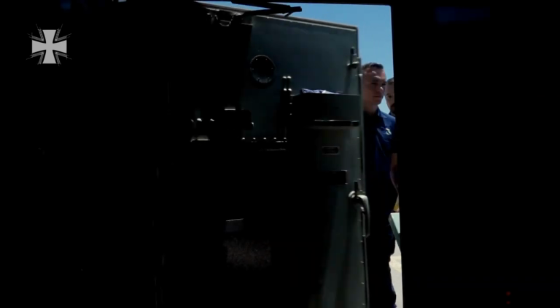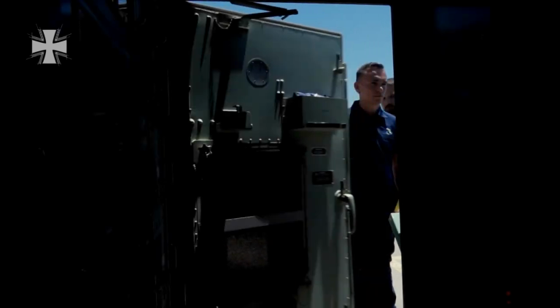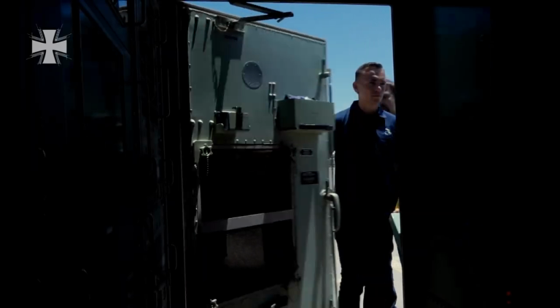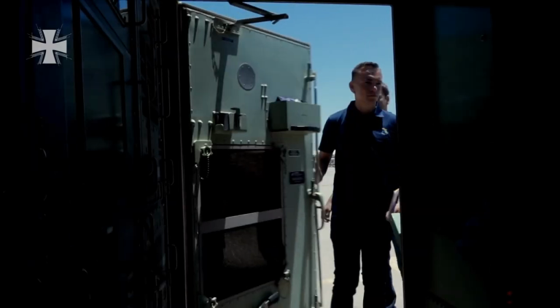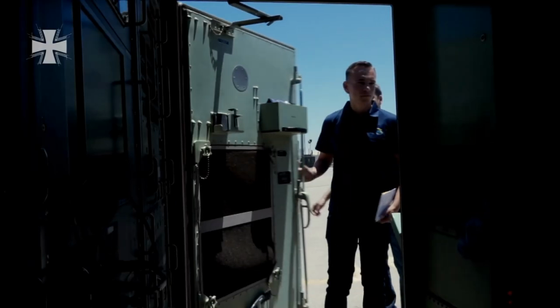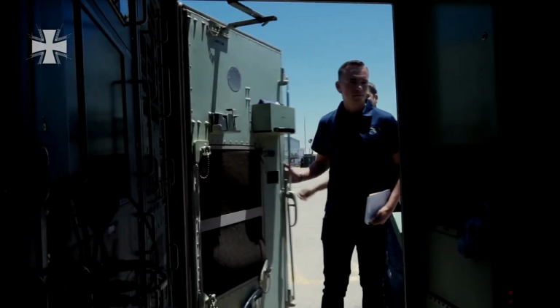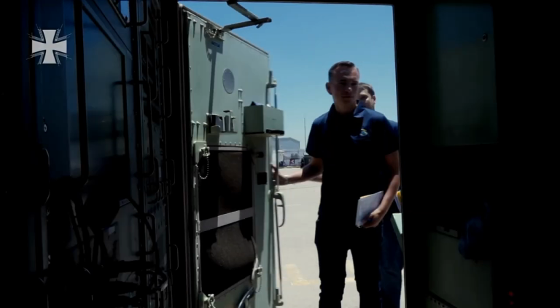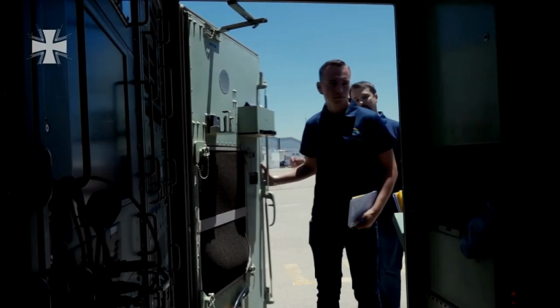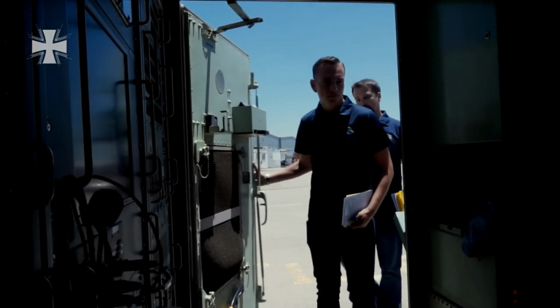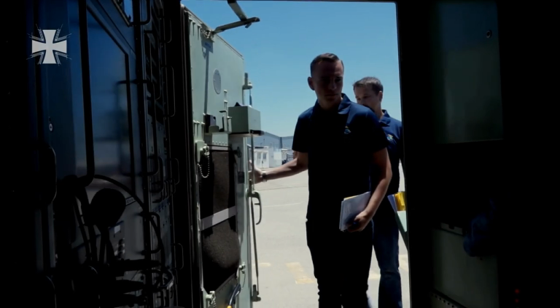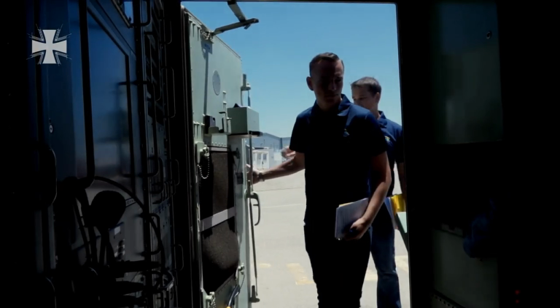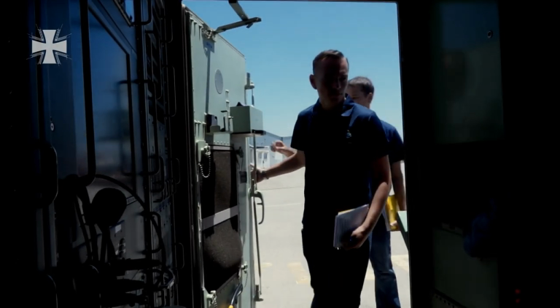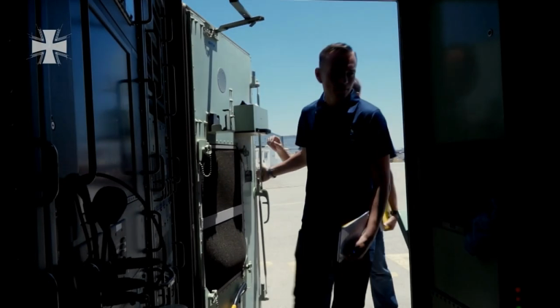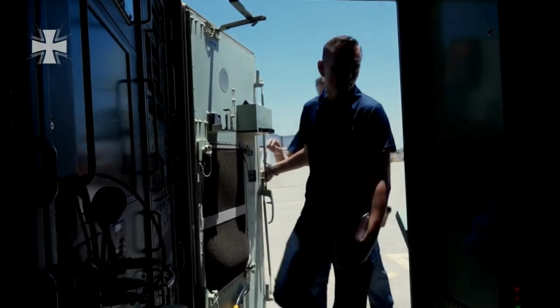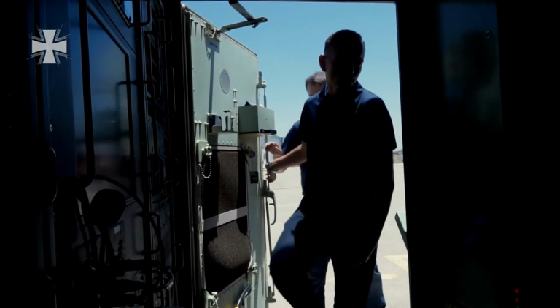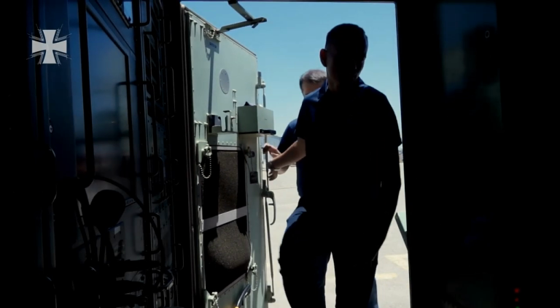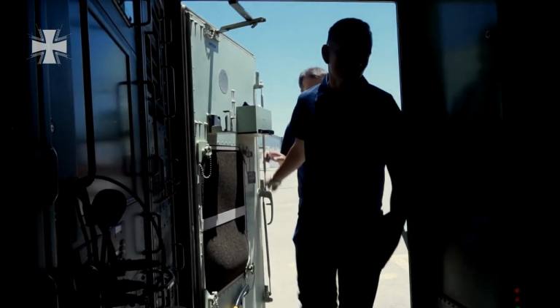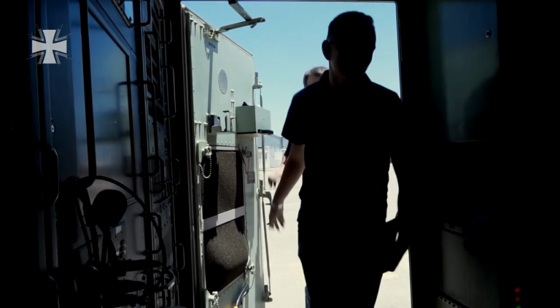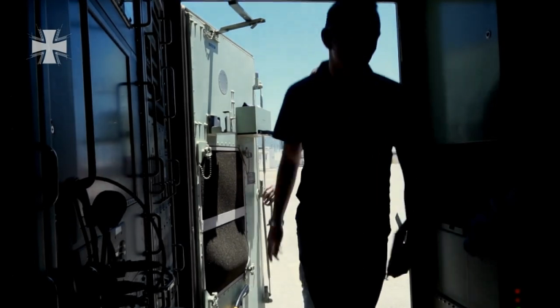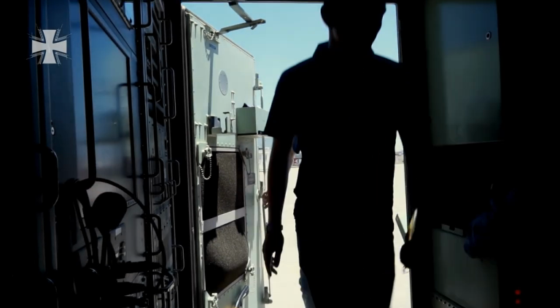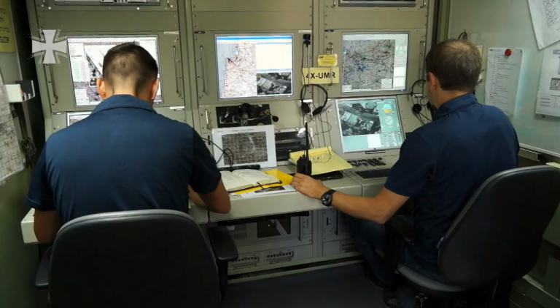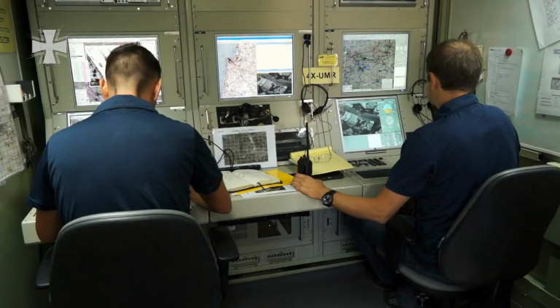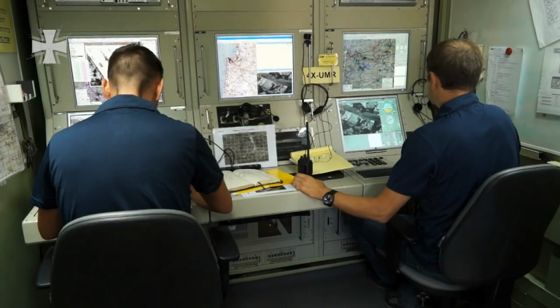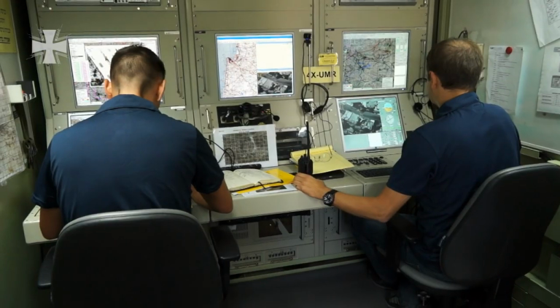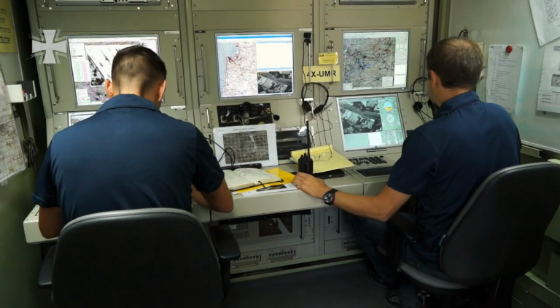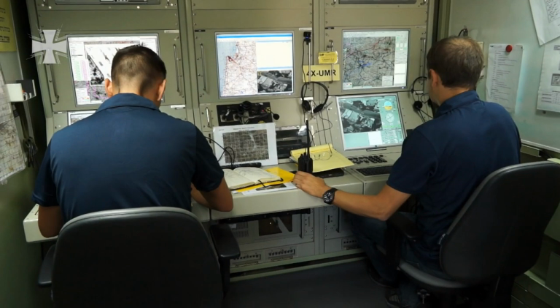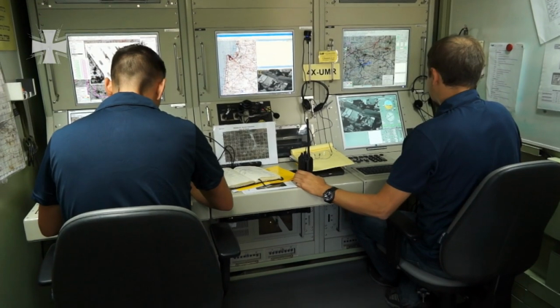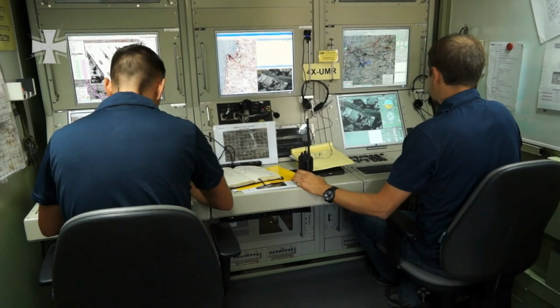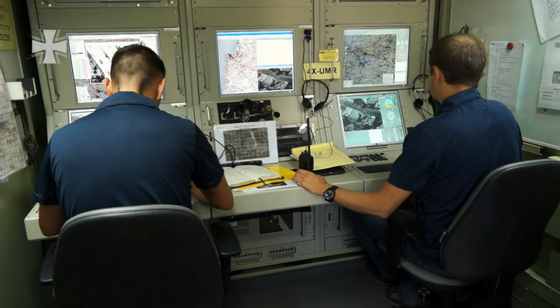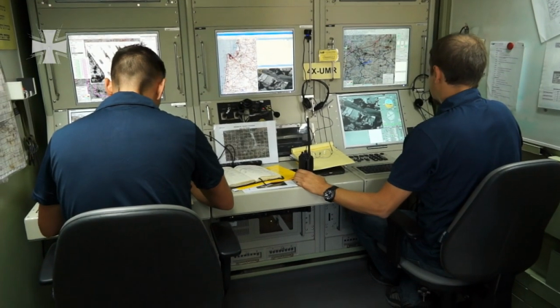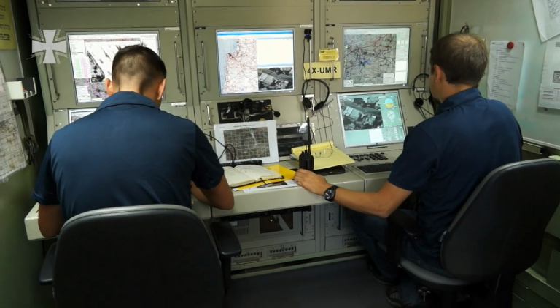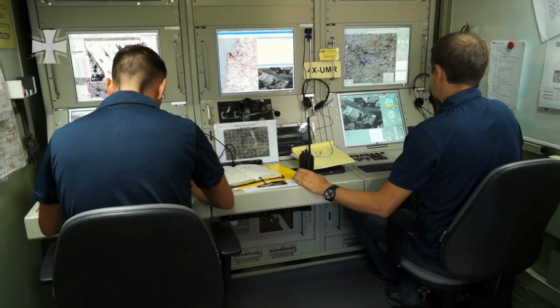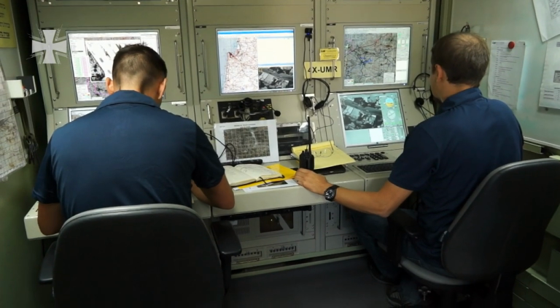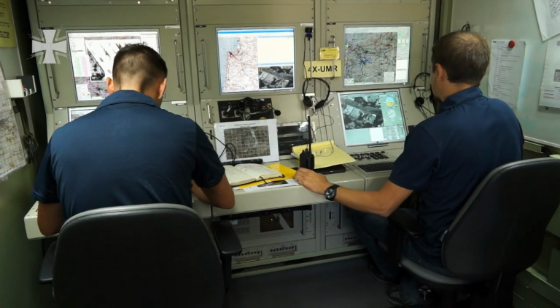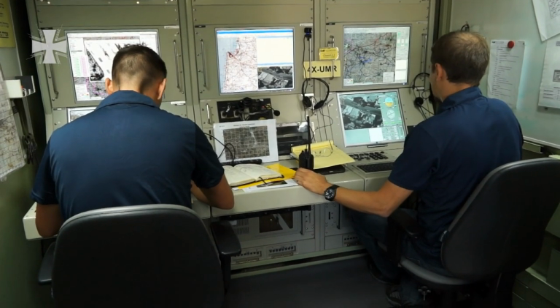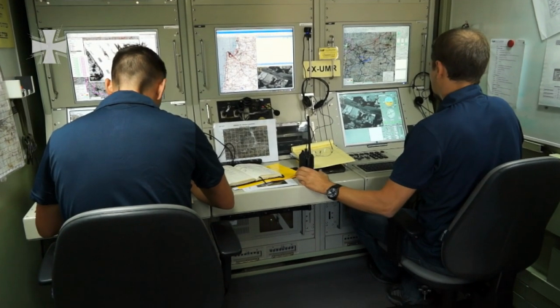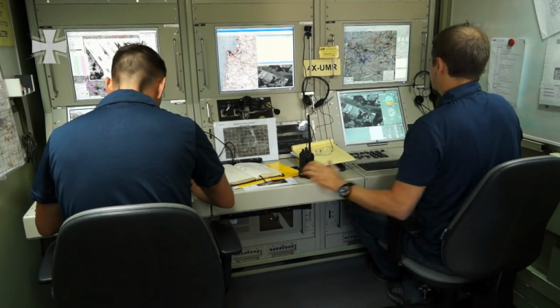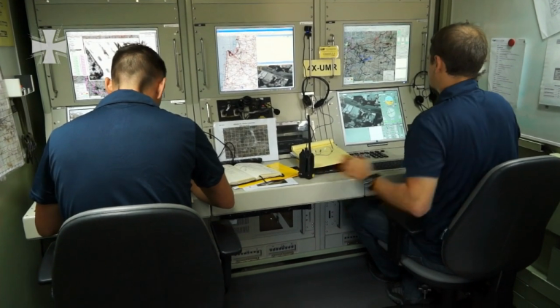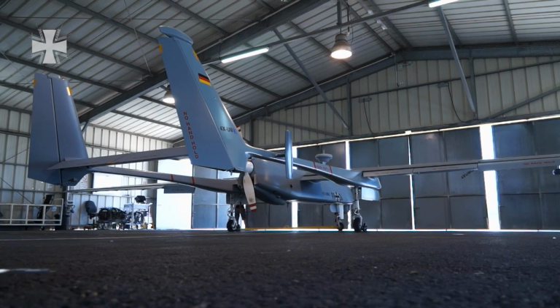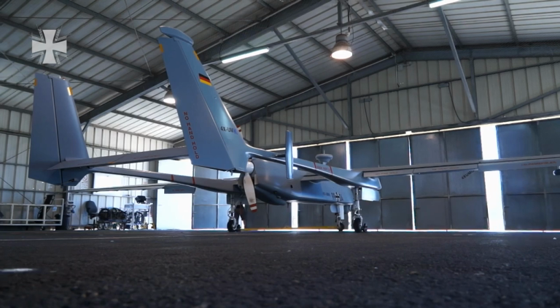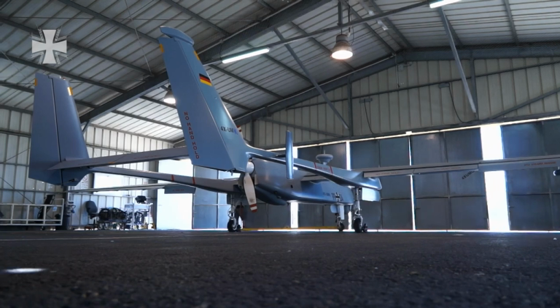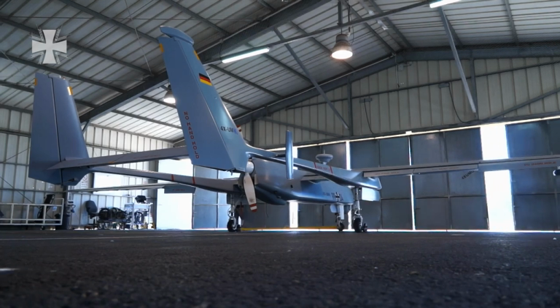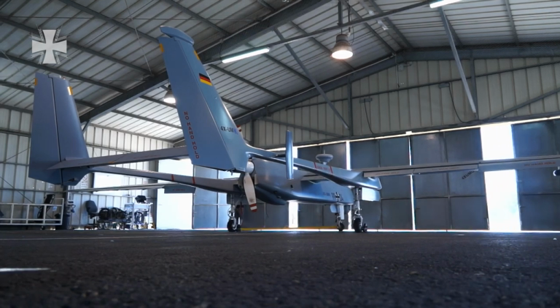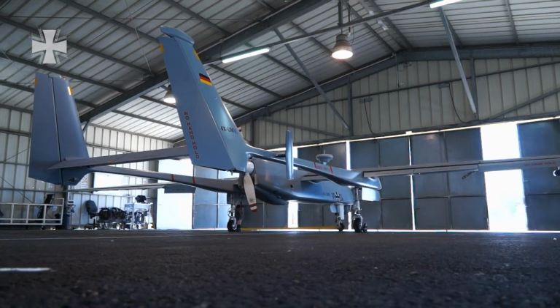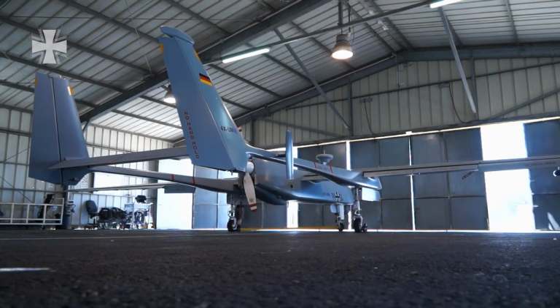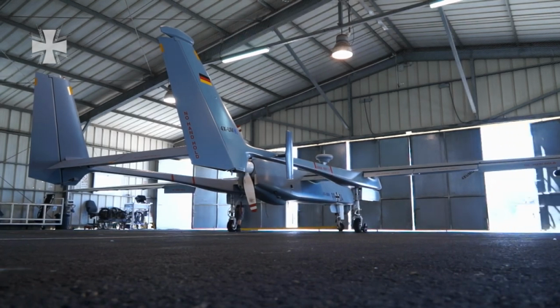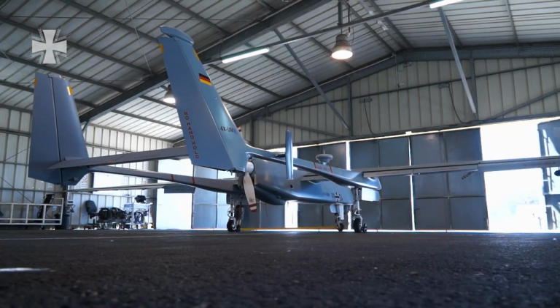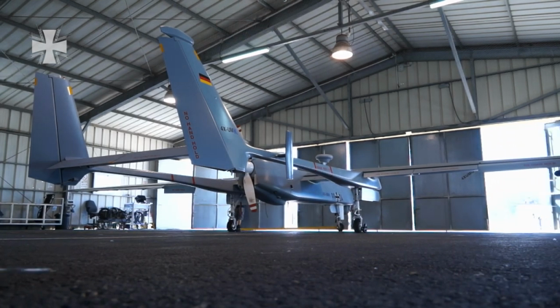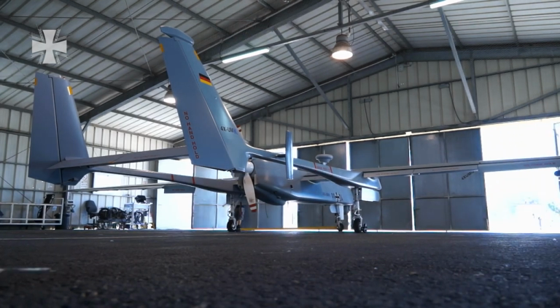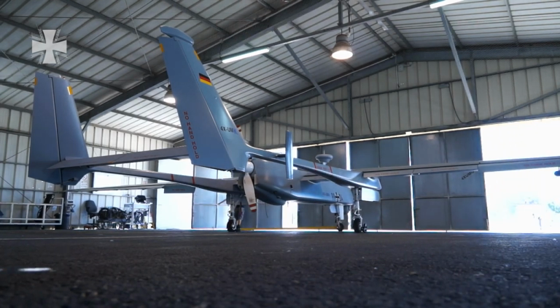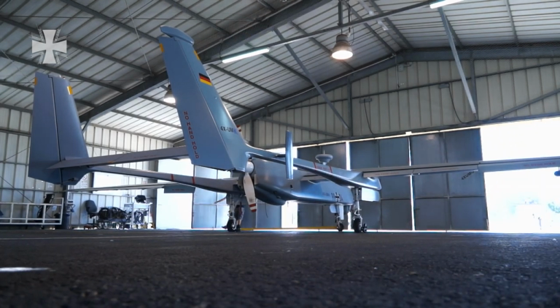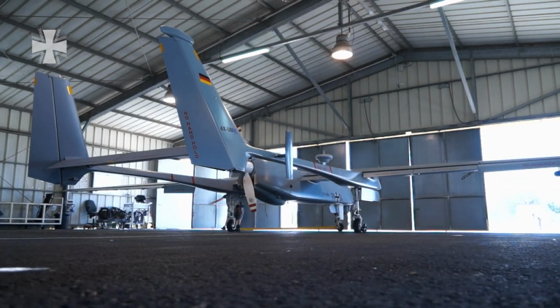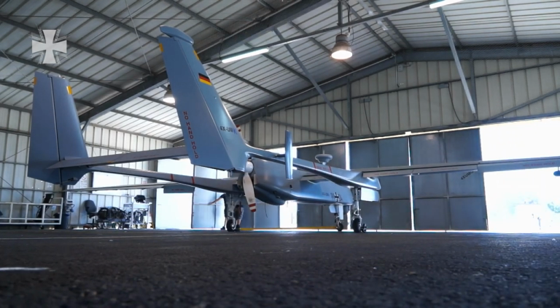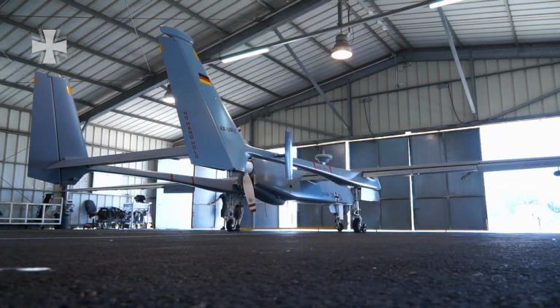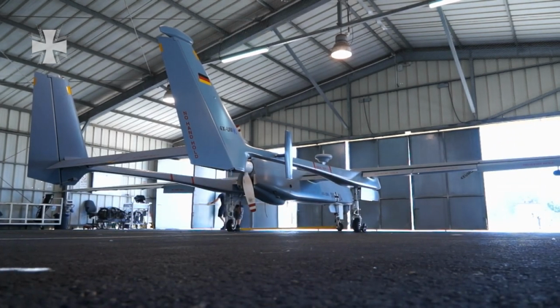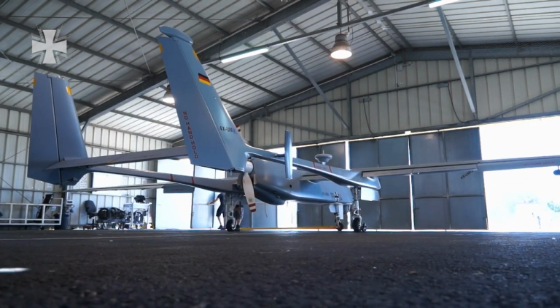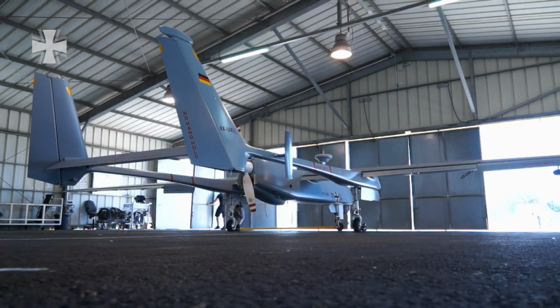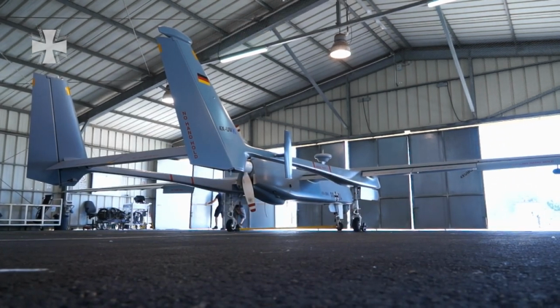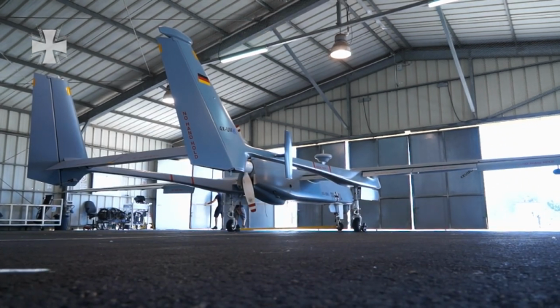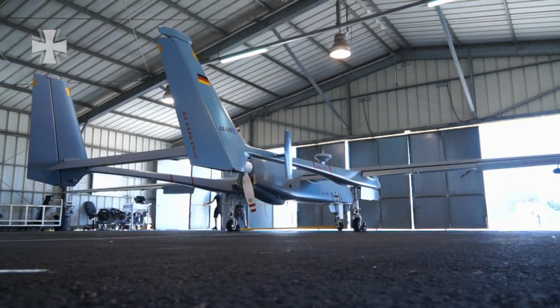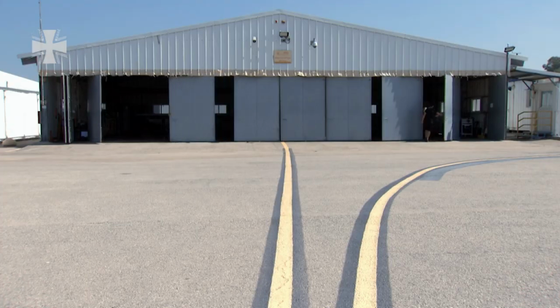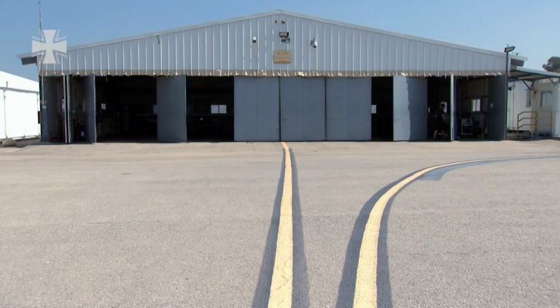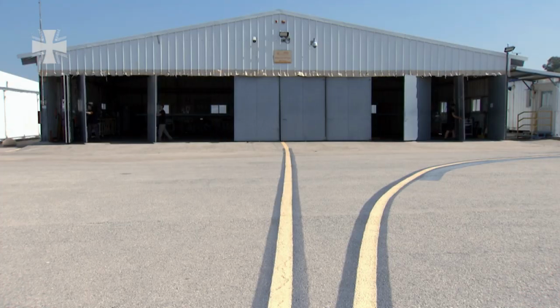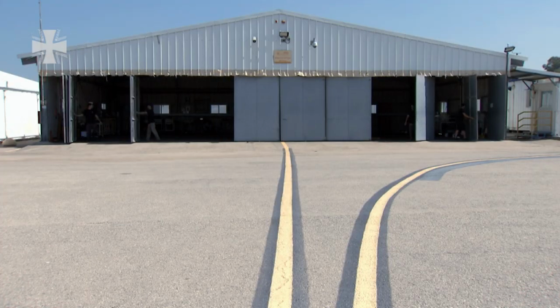Two German soldiers man one control station. The team consists of one pilot and one soldier handling the reconnaissance sensors.